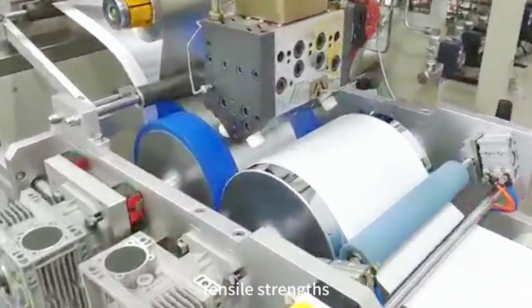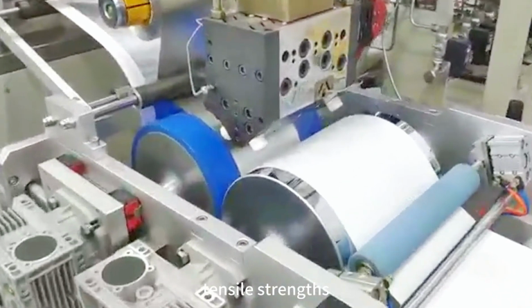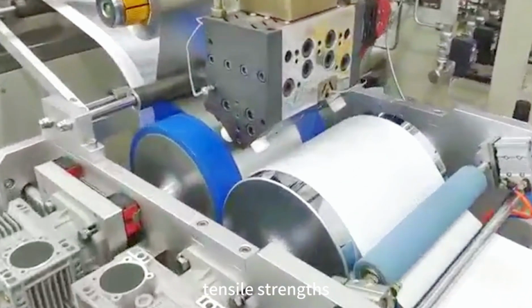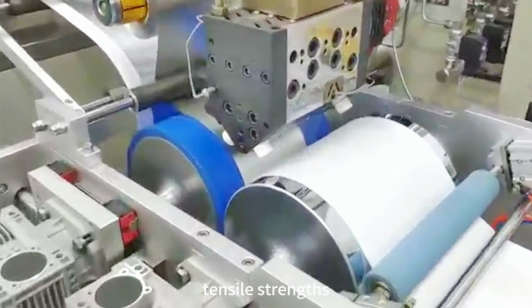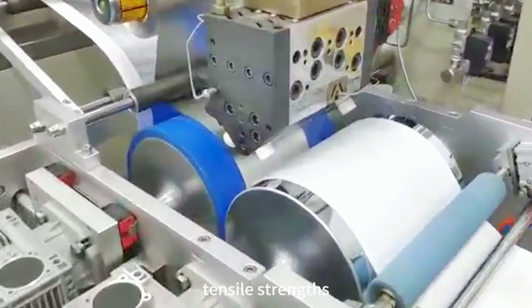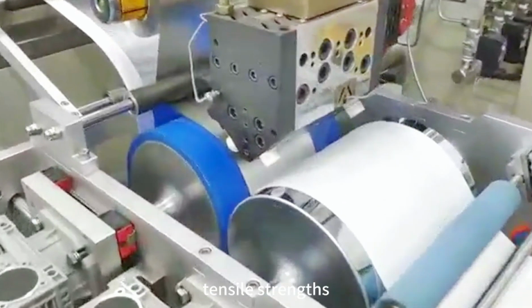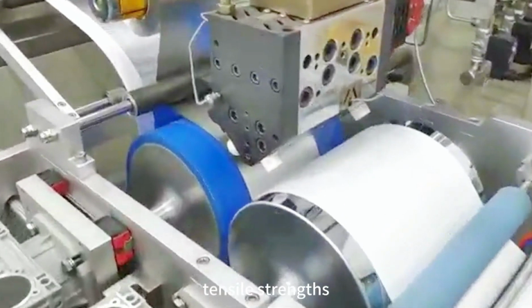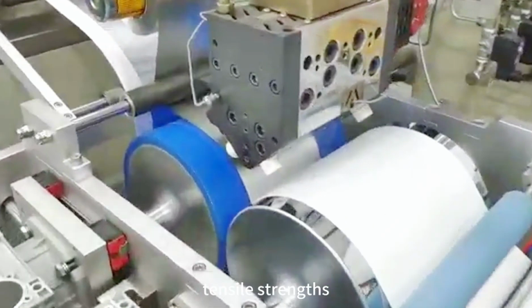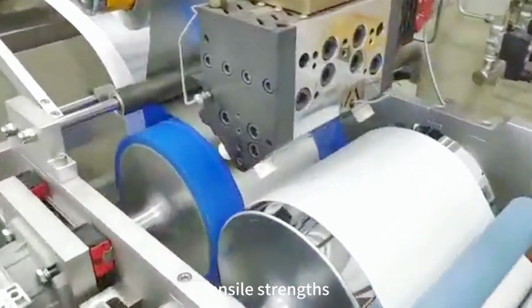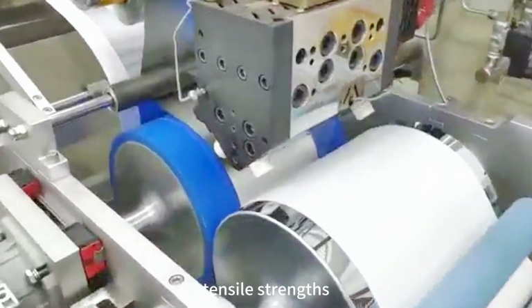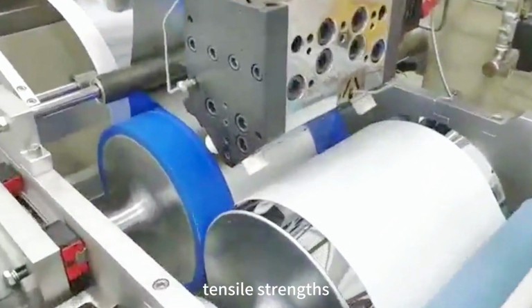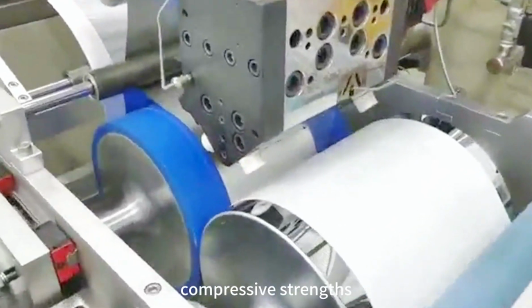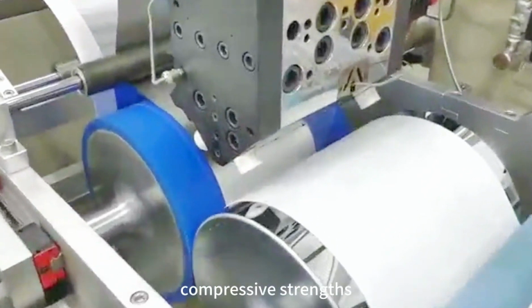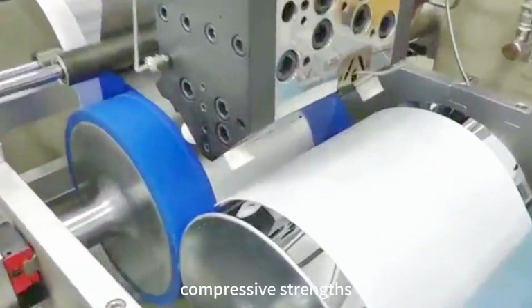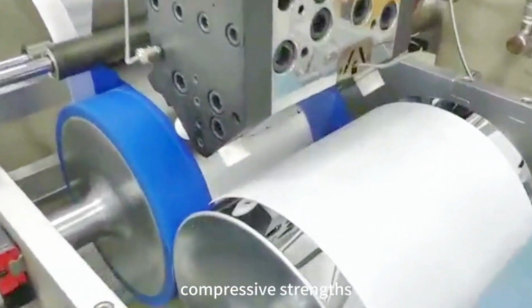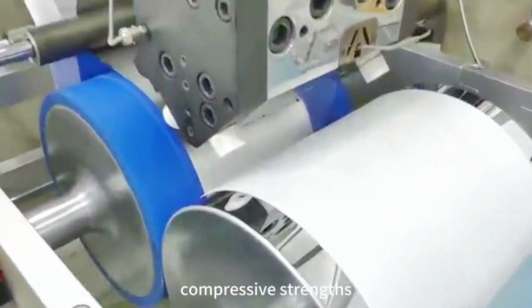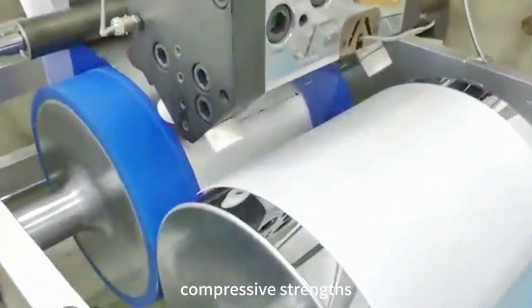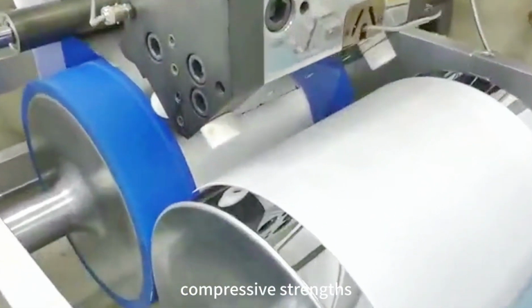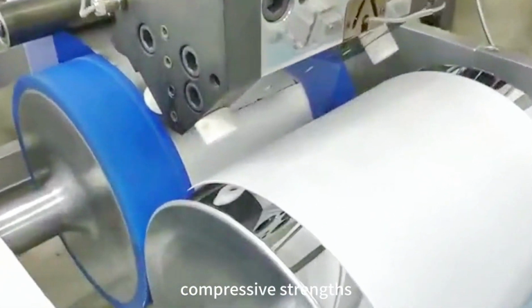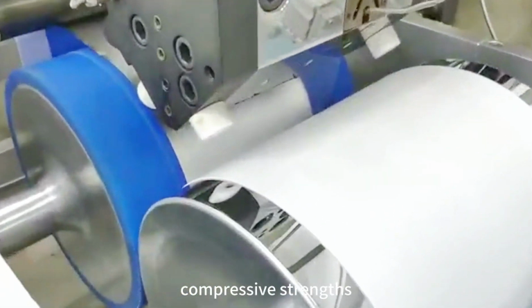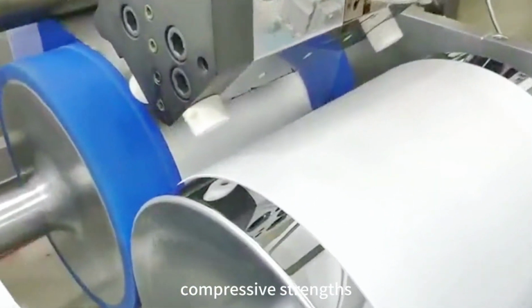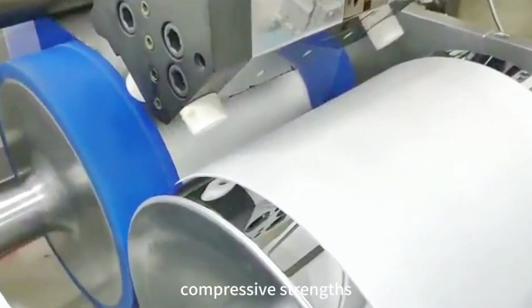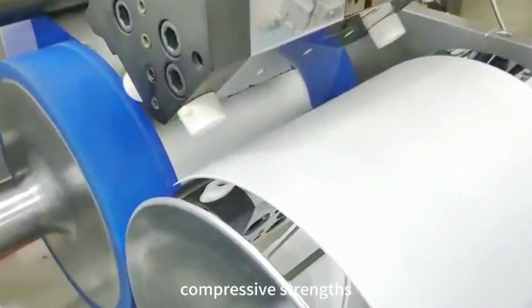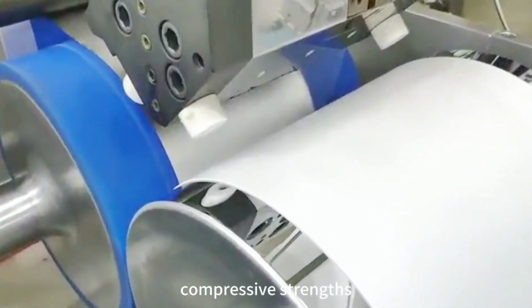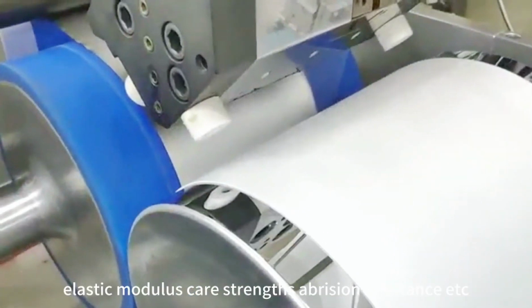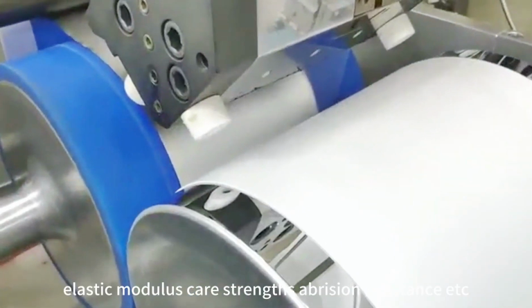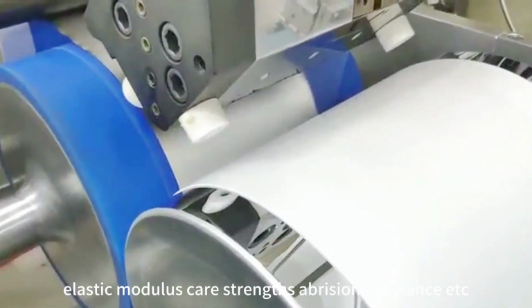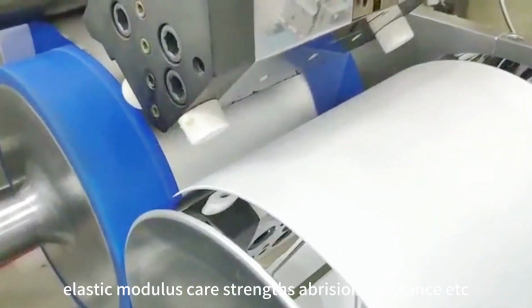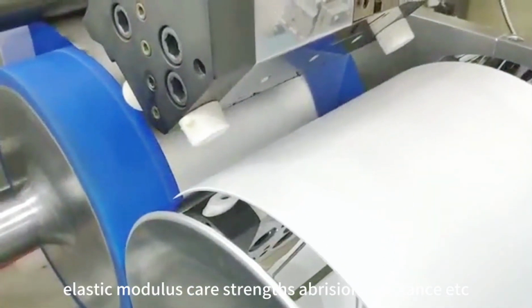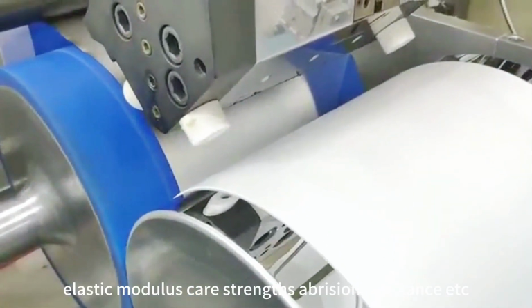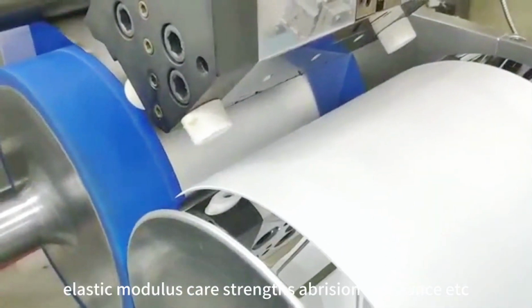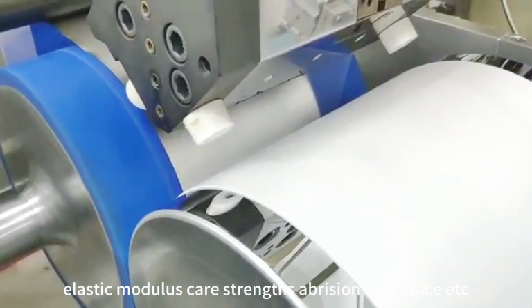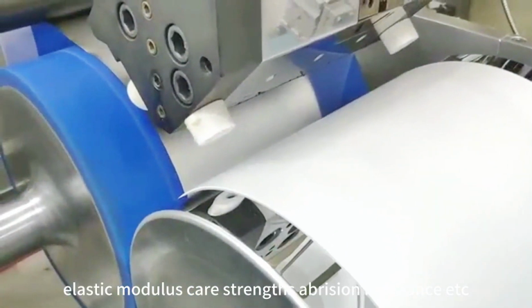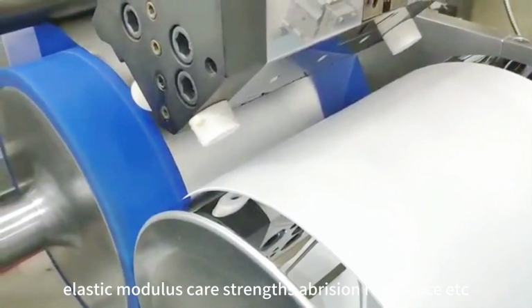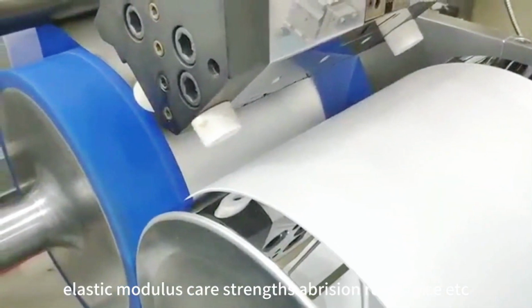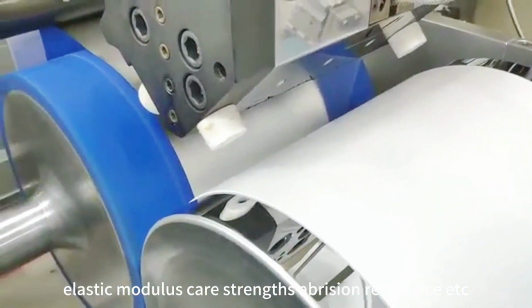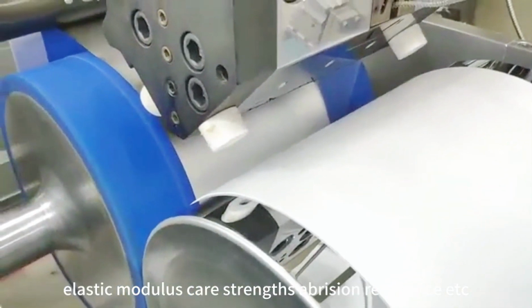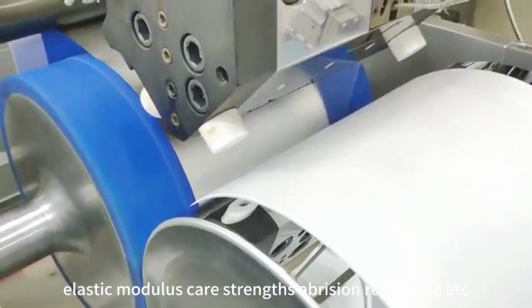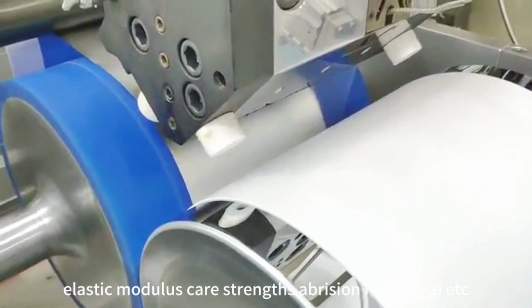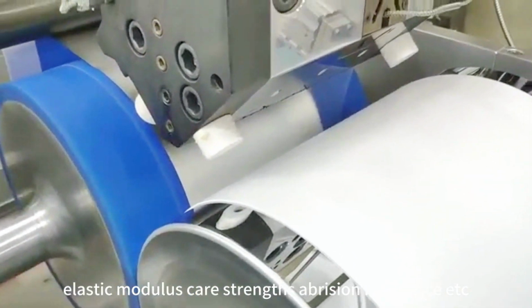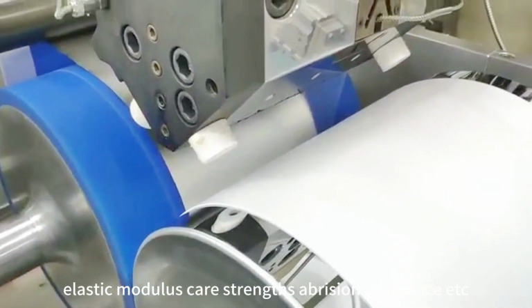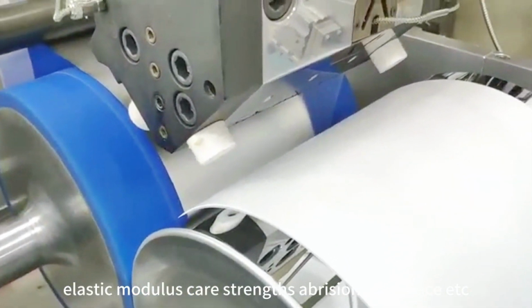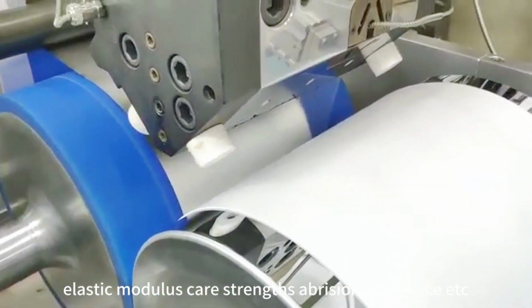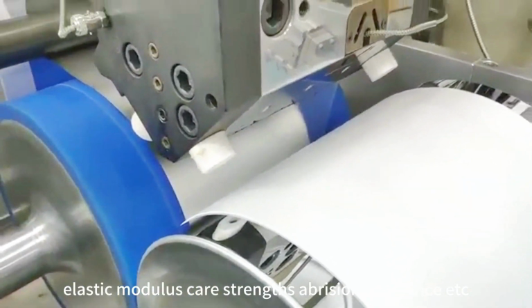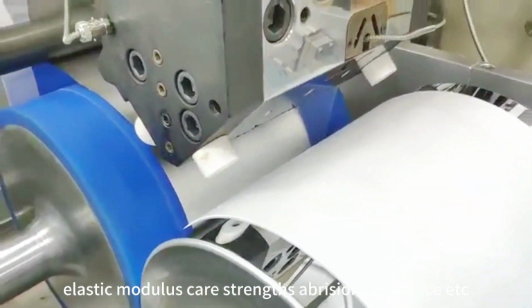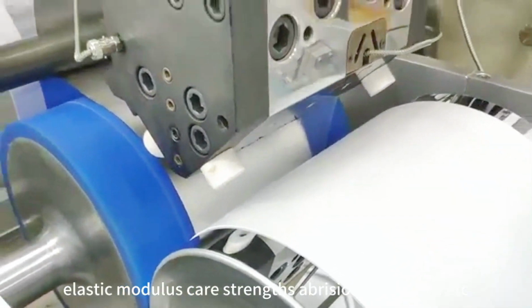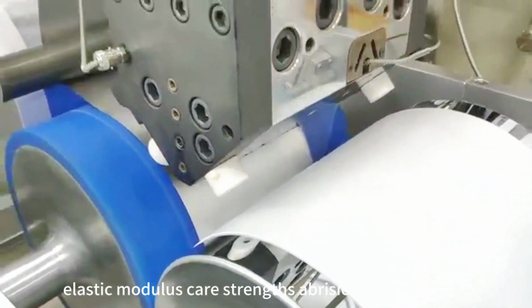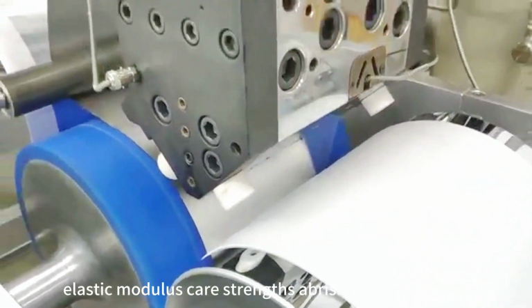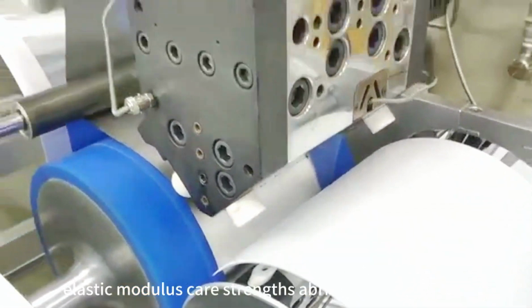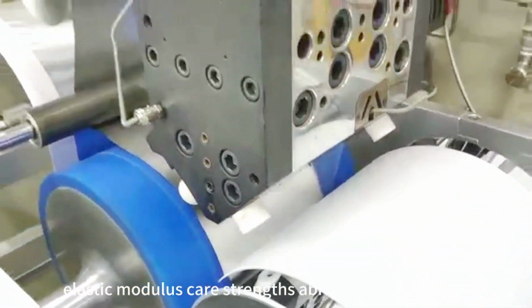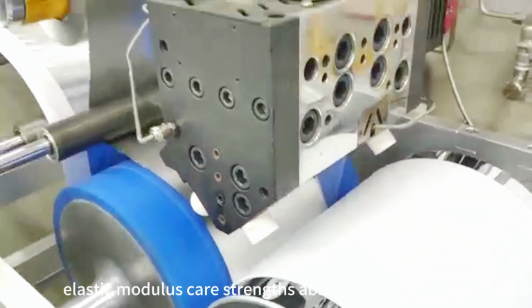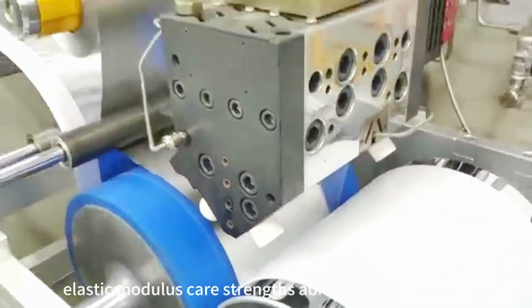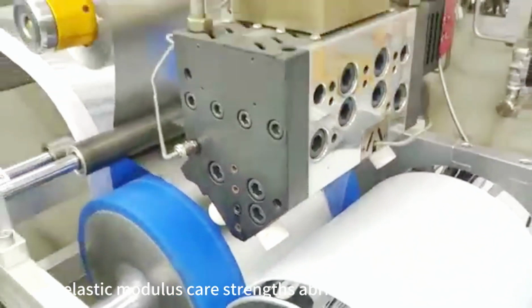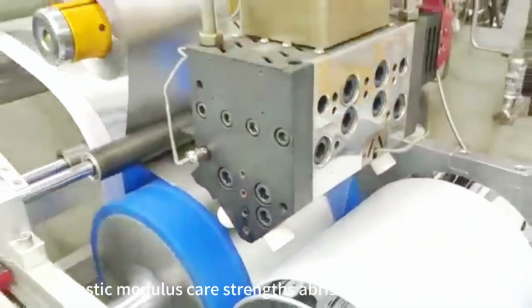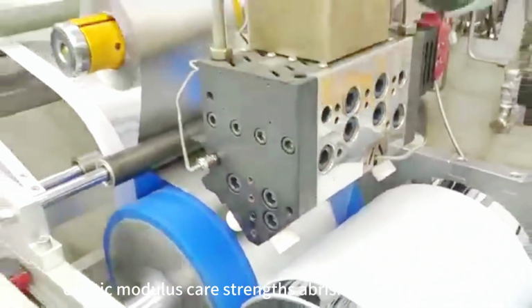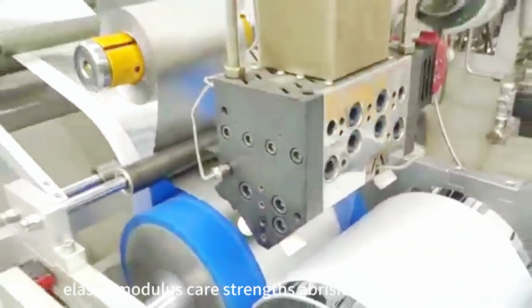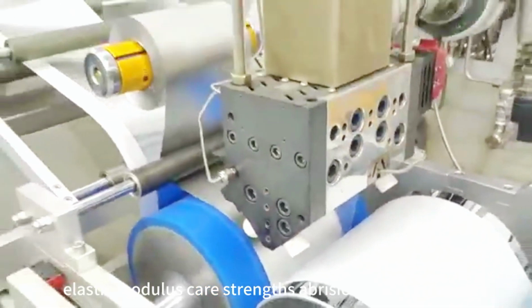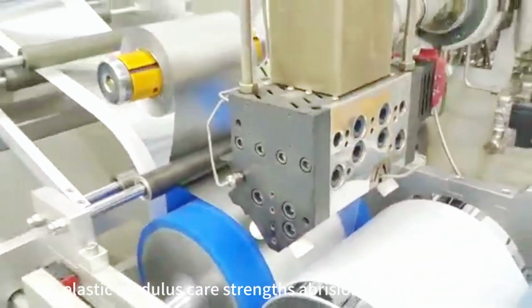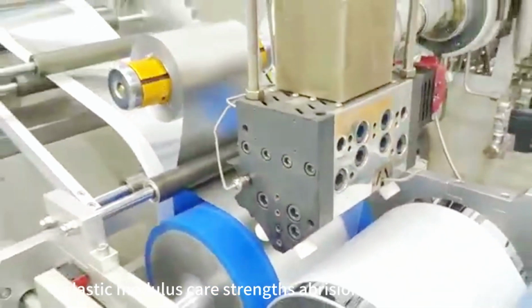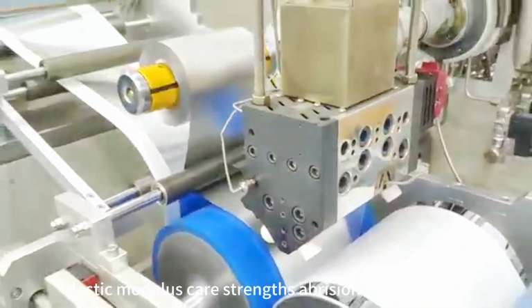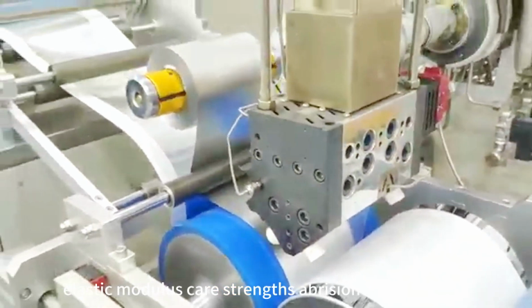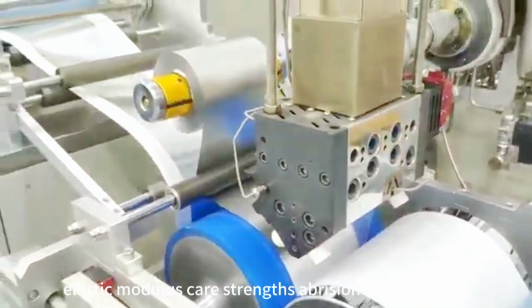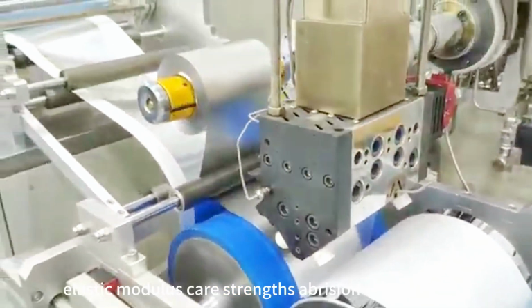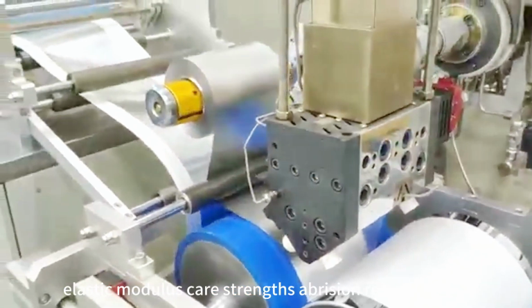The equipment can test tensile strength, compressive strength, elastic modulus, tear strength, abrasion resistance, and more.